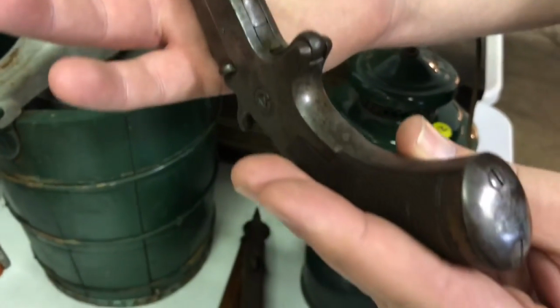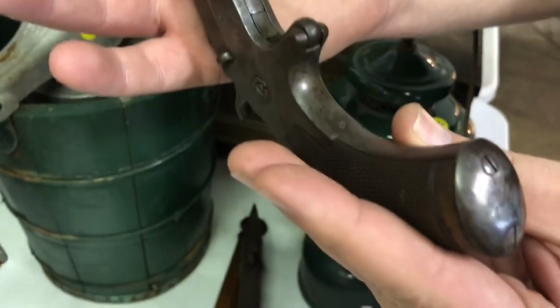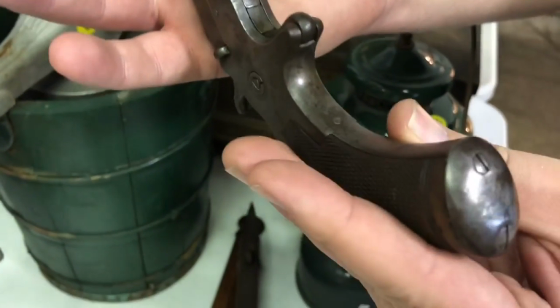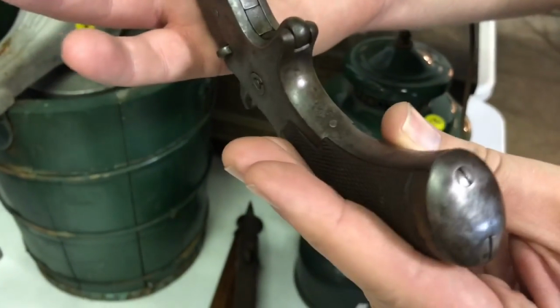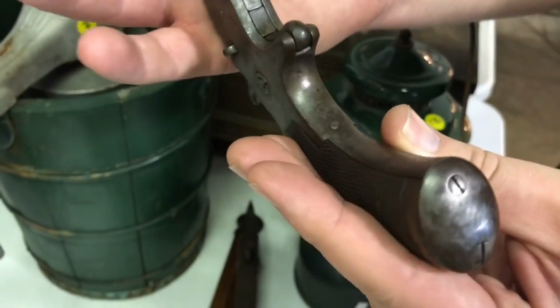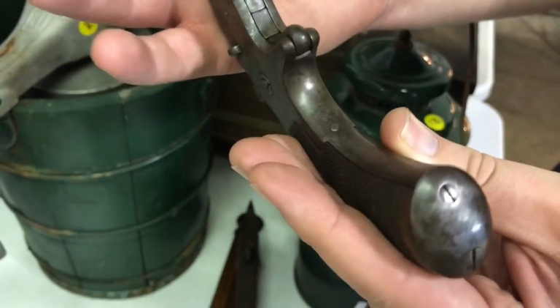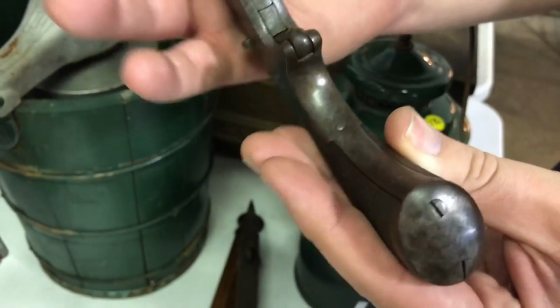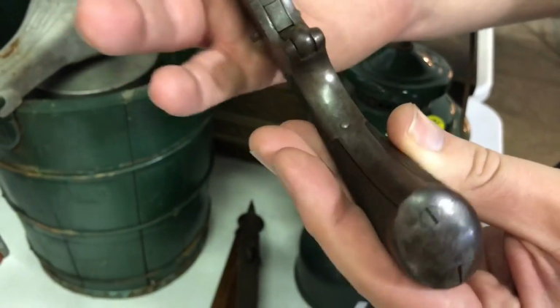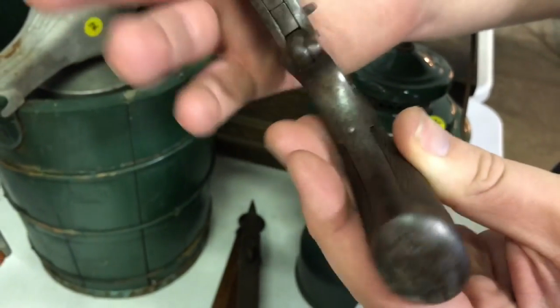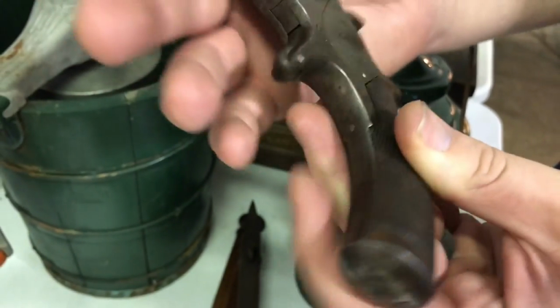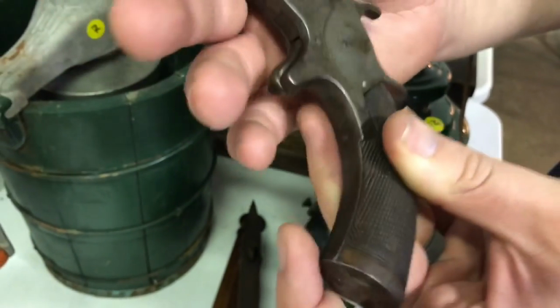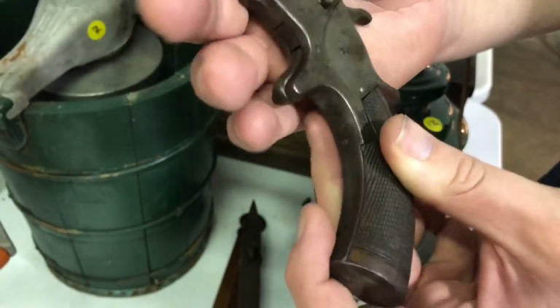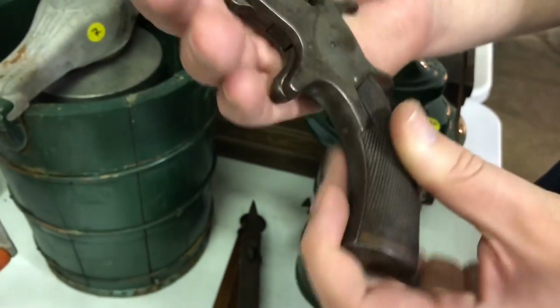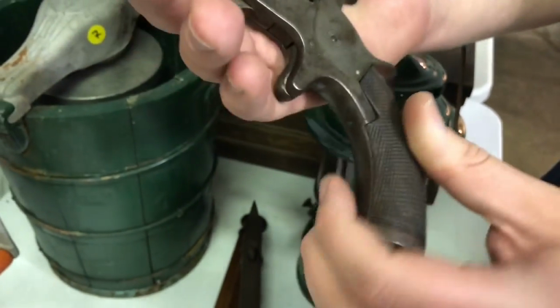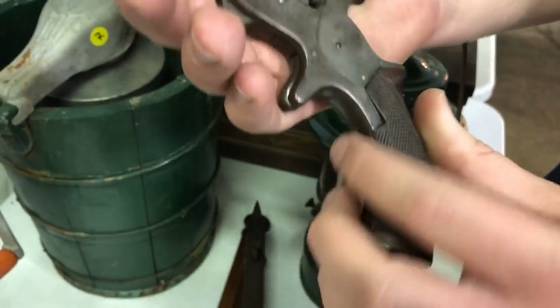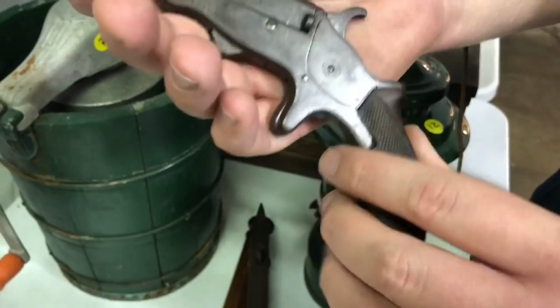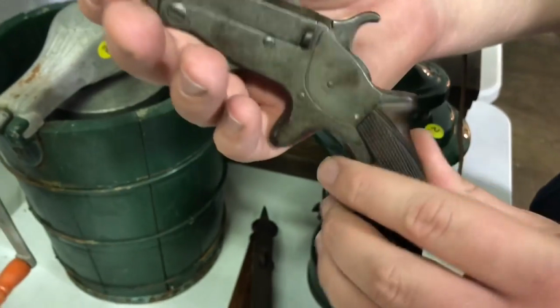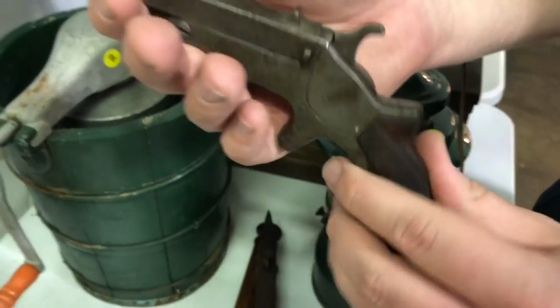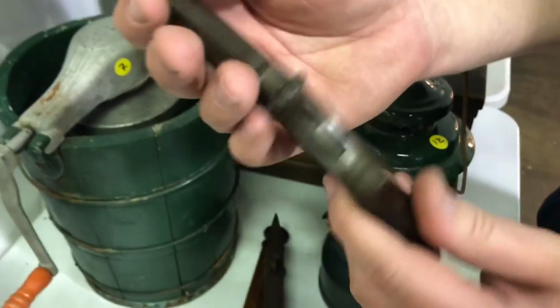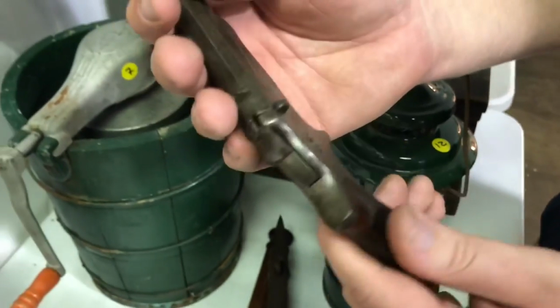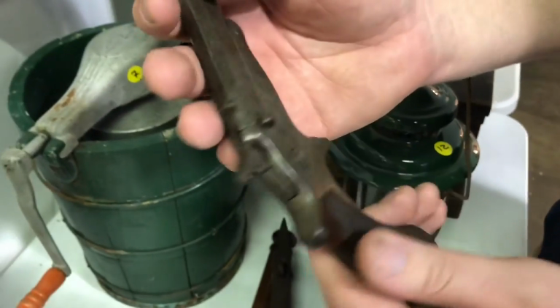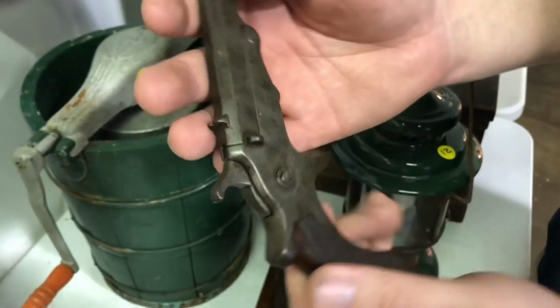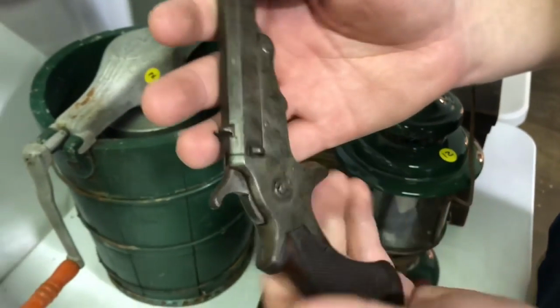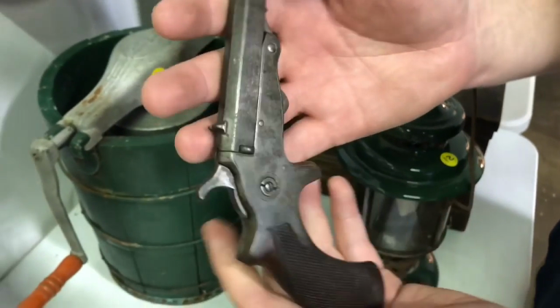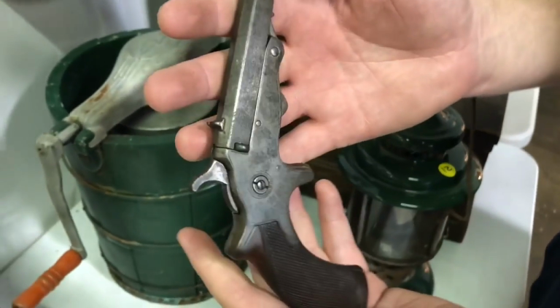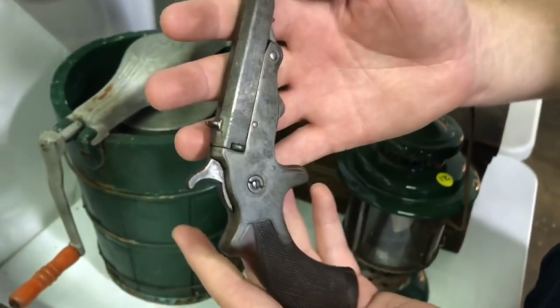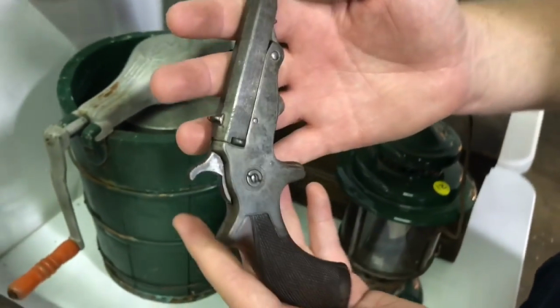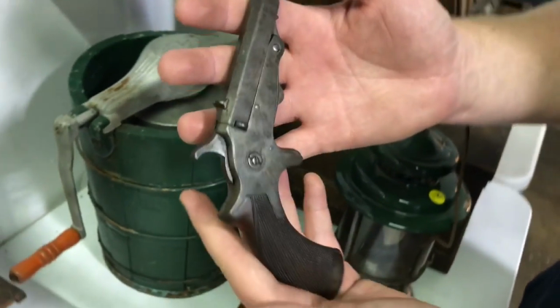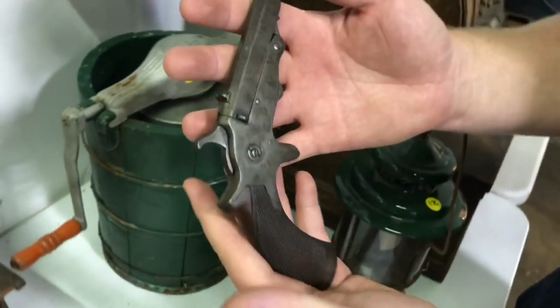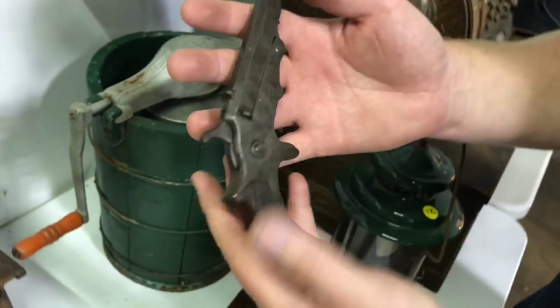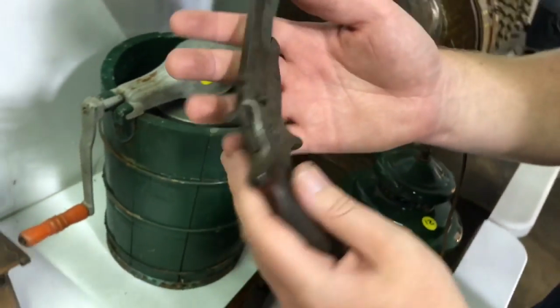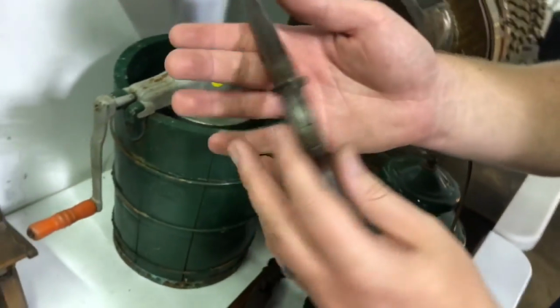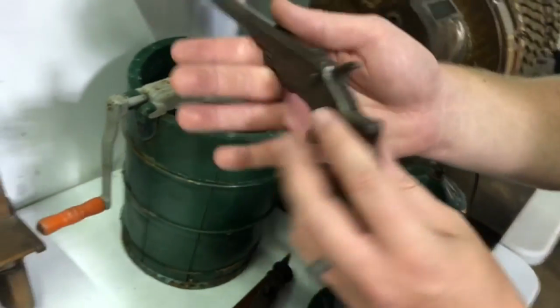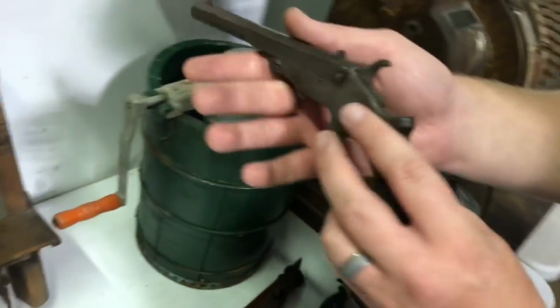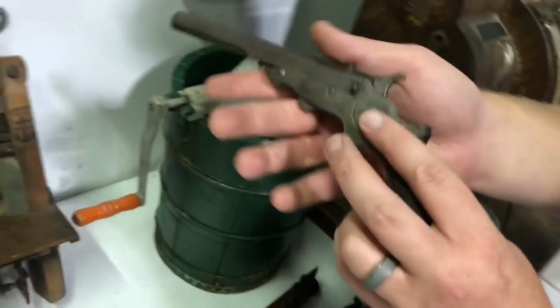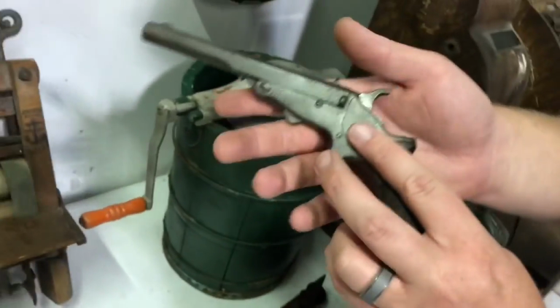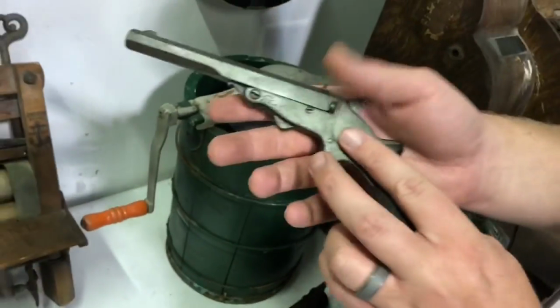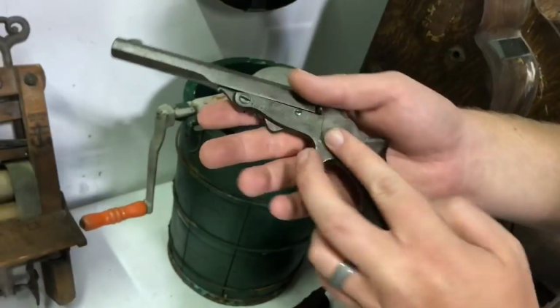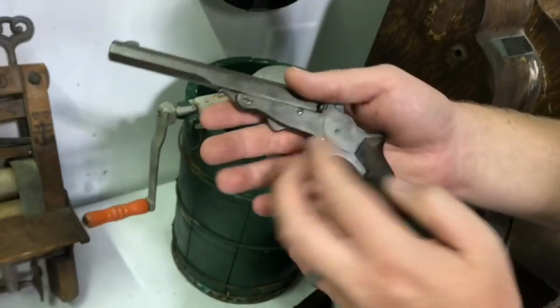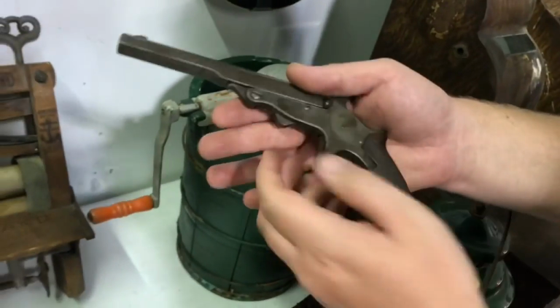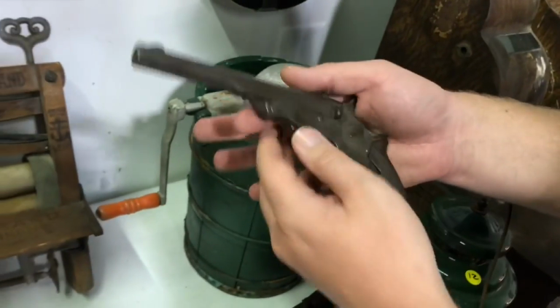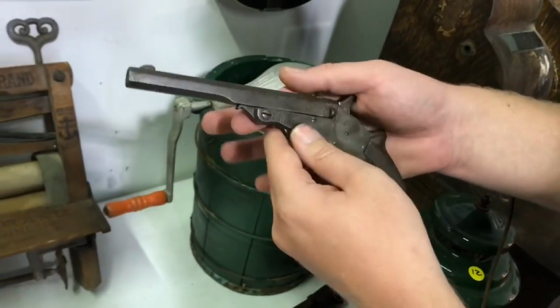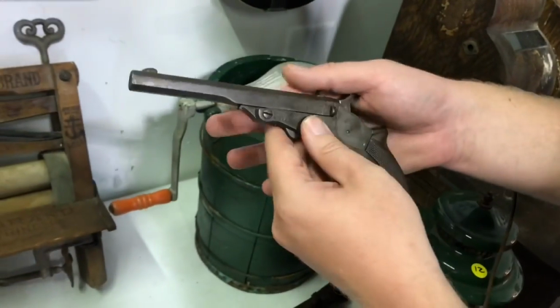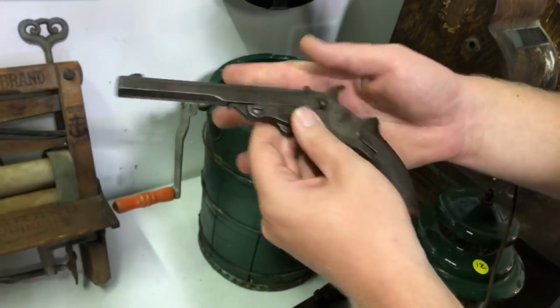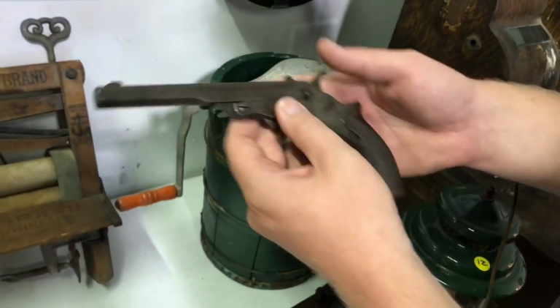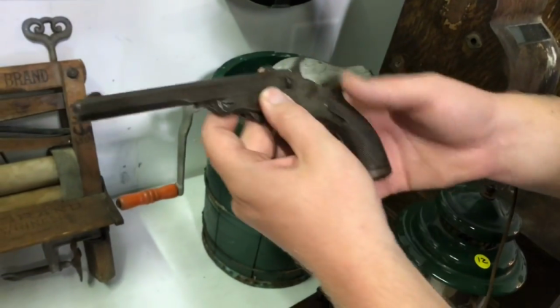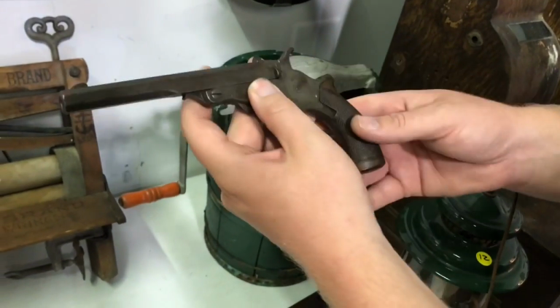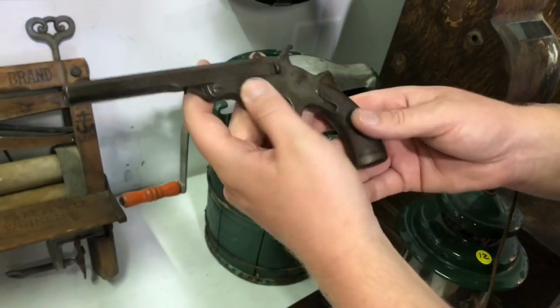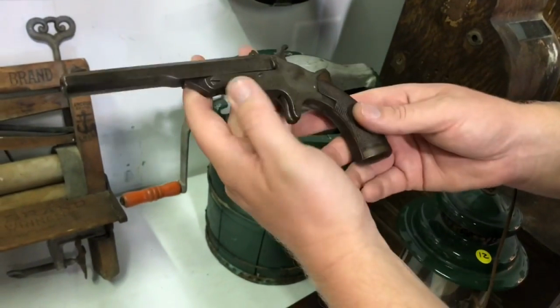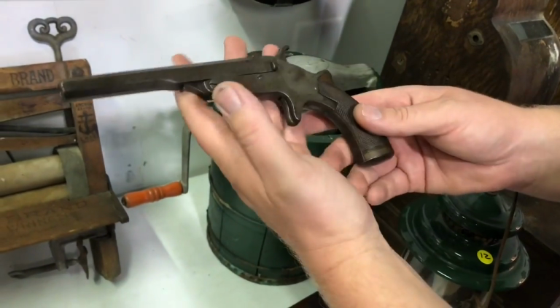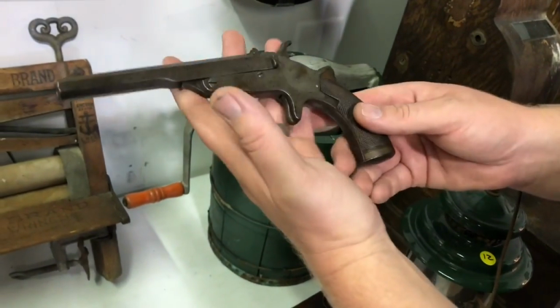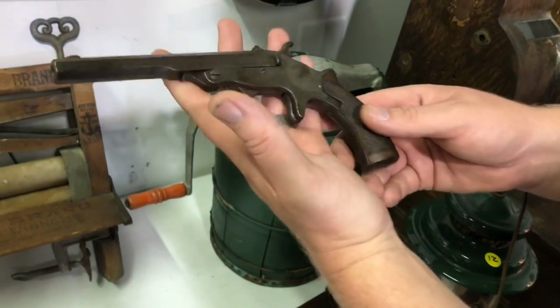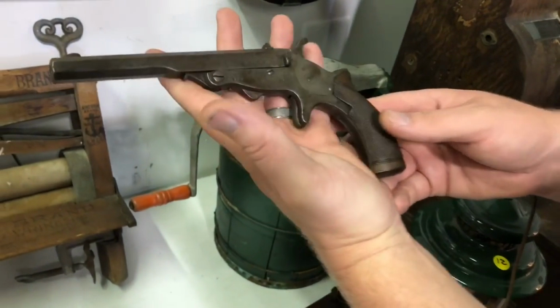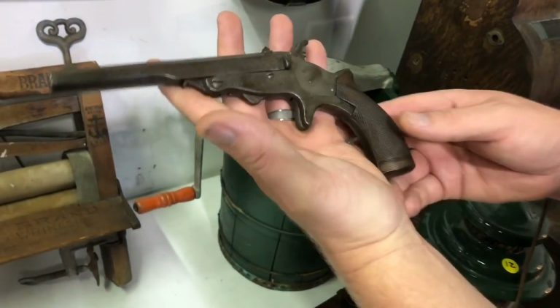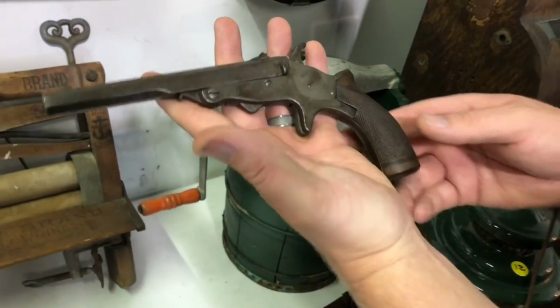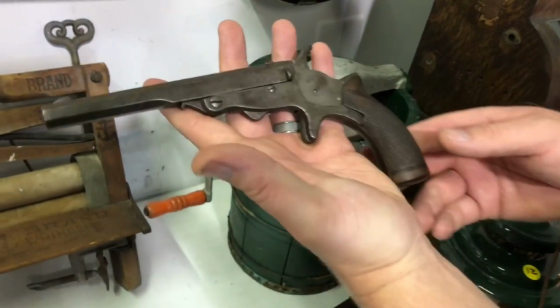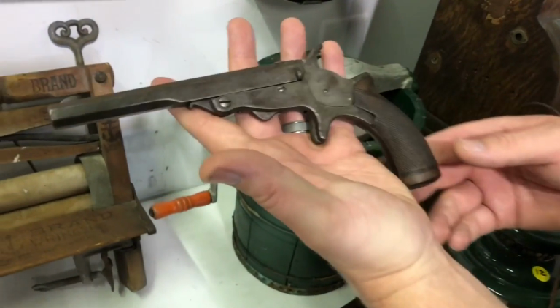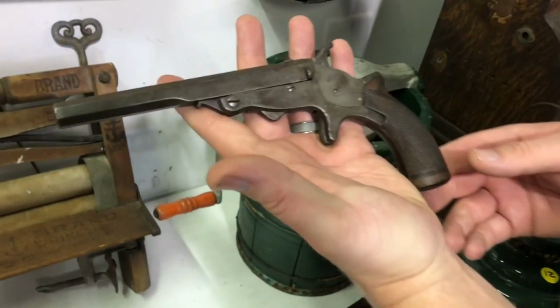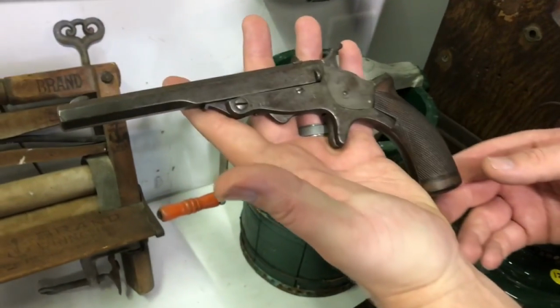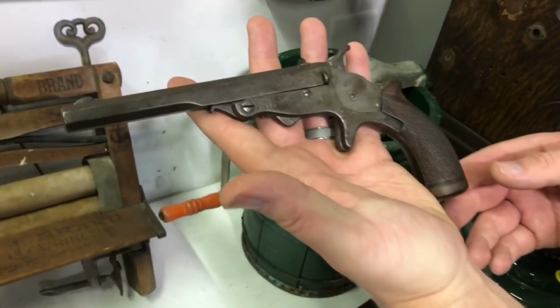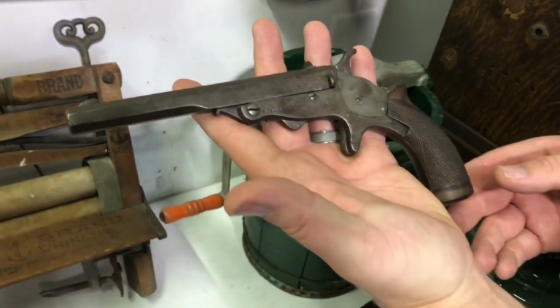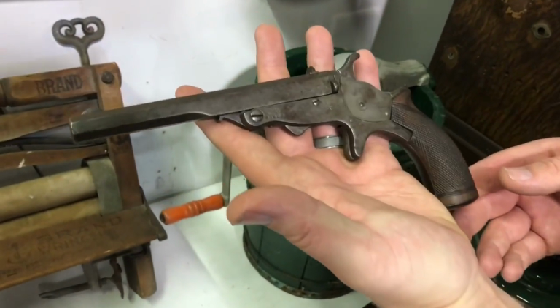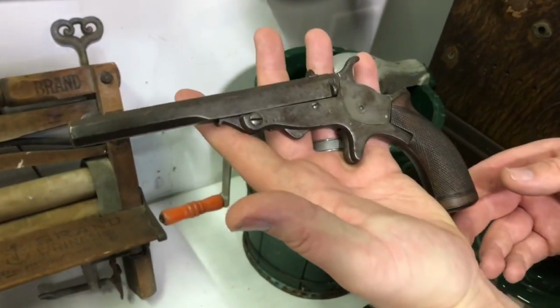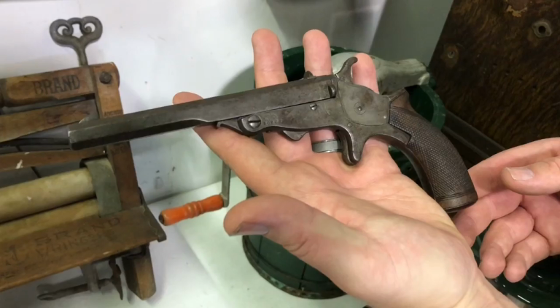You do not need any kind of license to hold or carry this. It was made before 1898, so it is considered a relic.